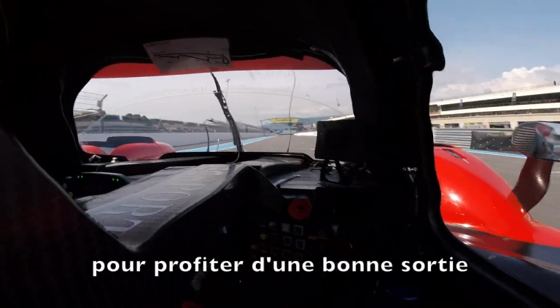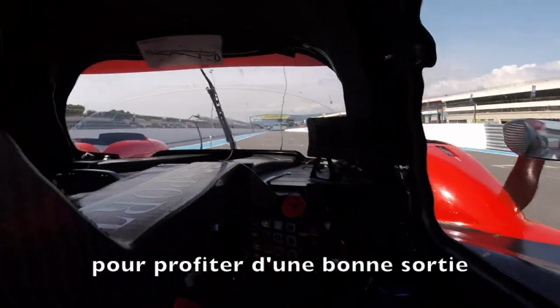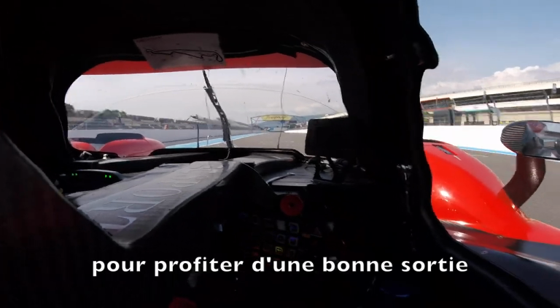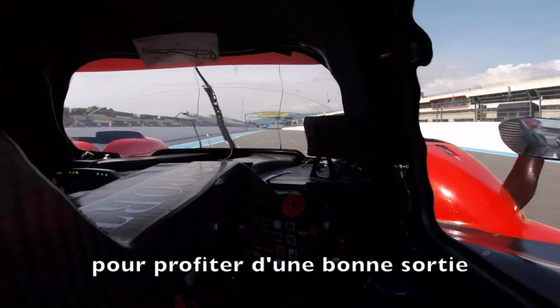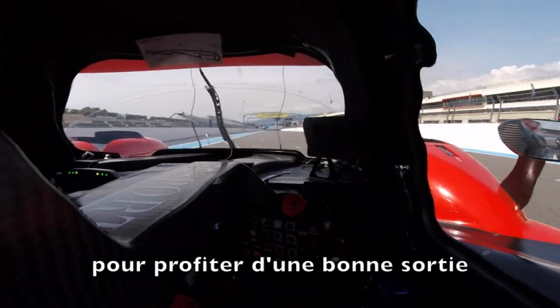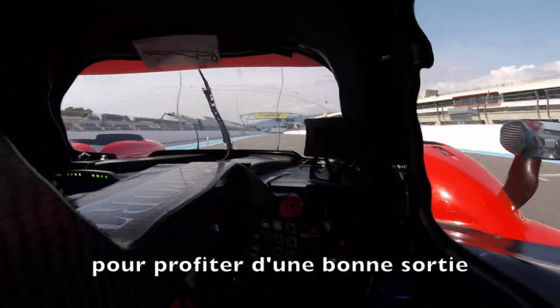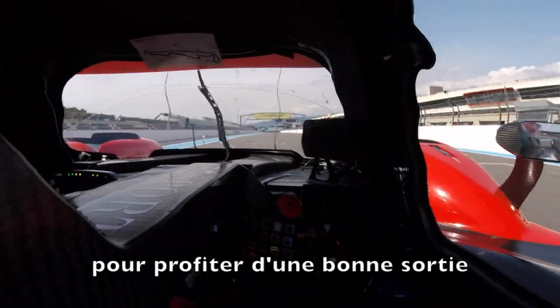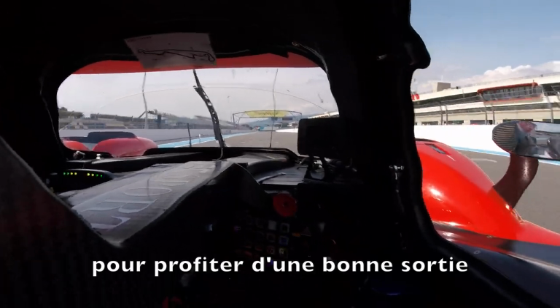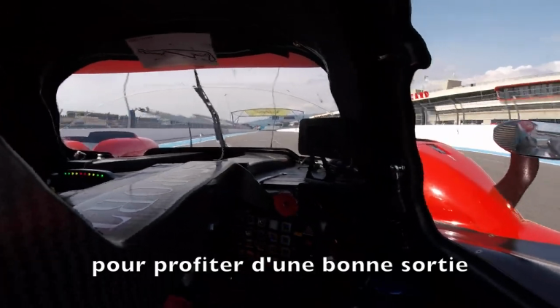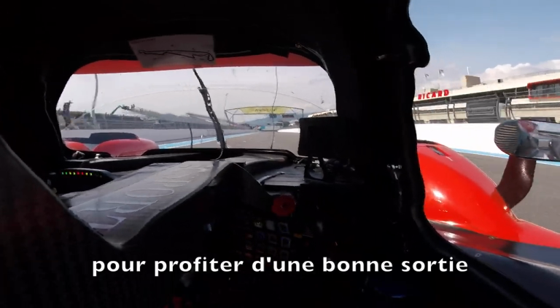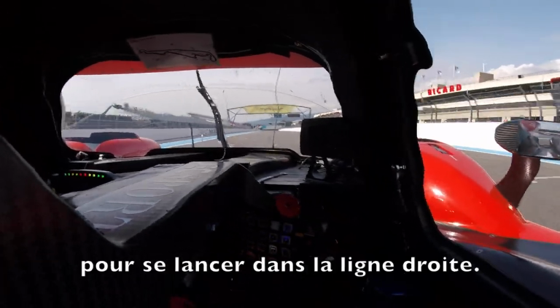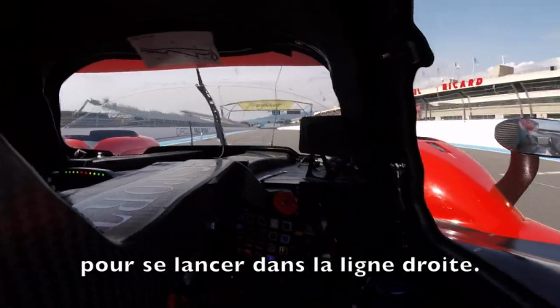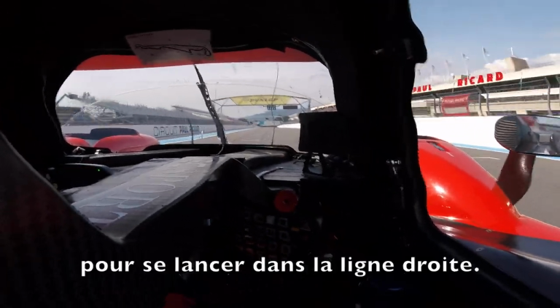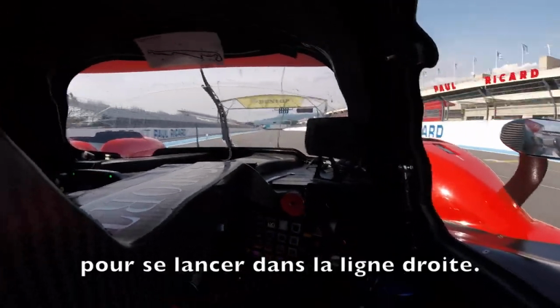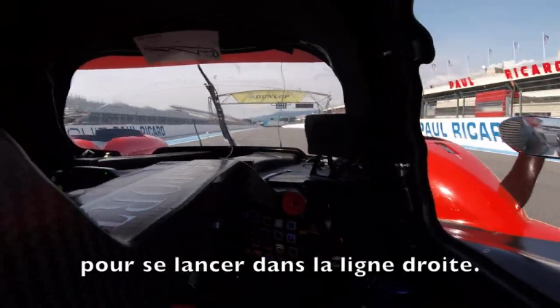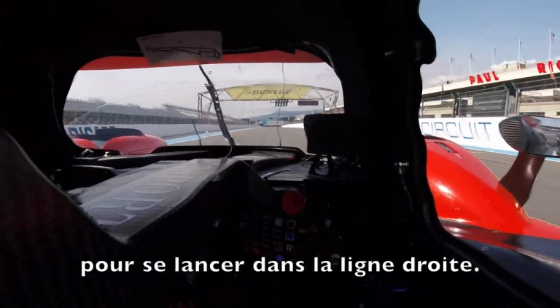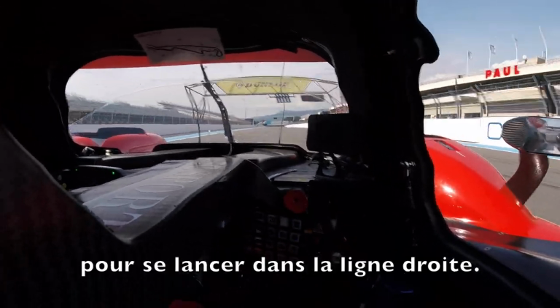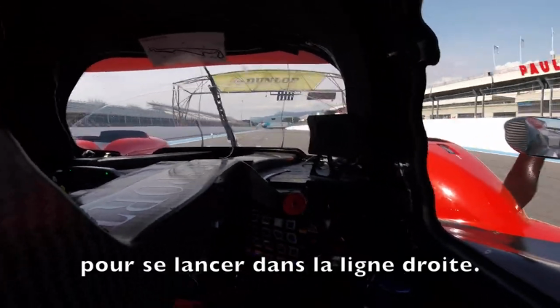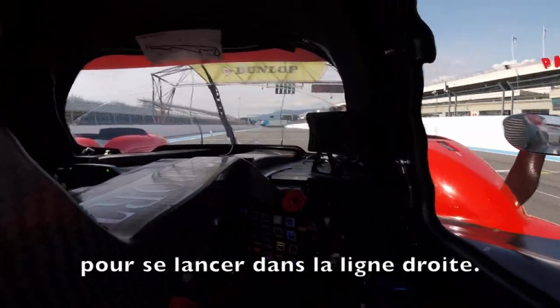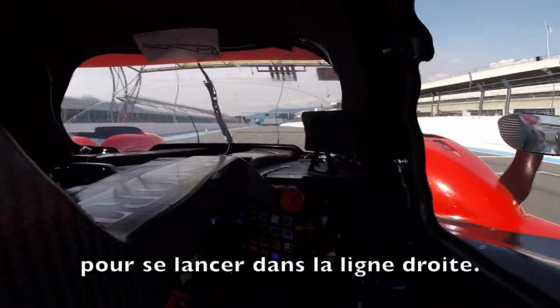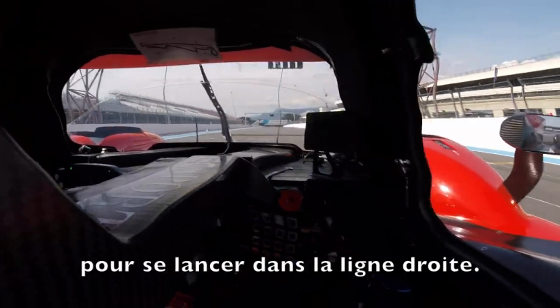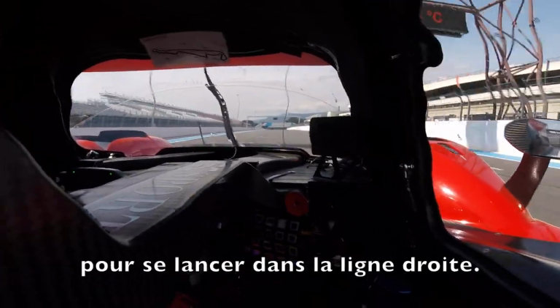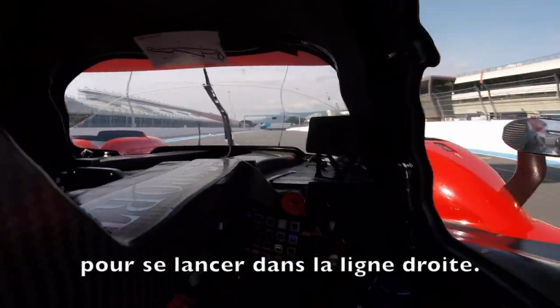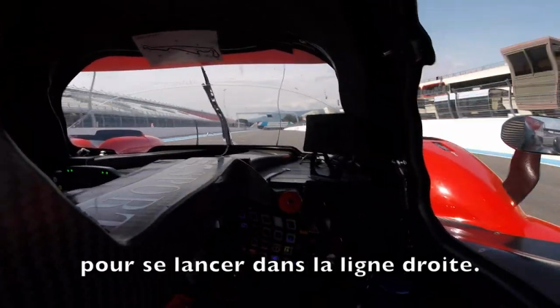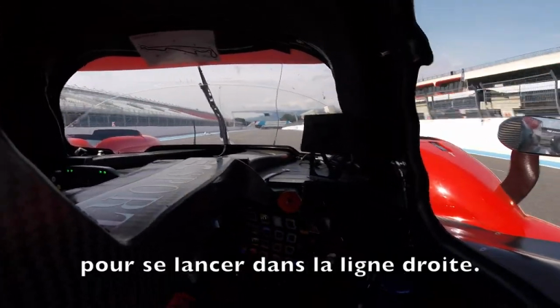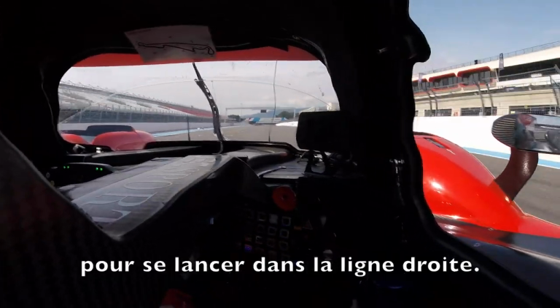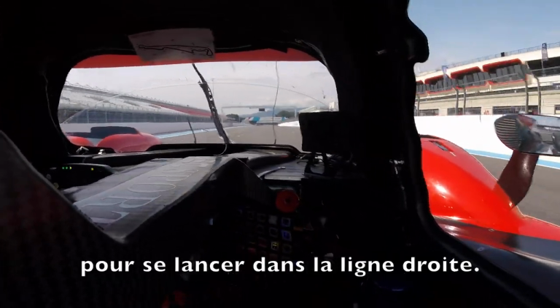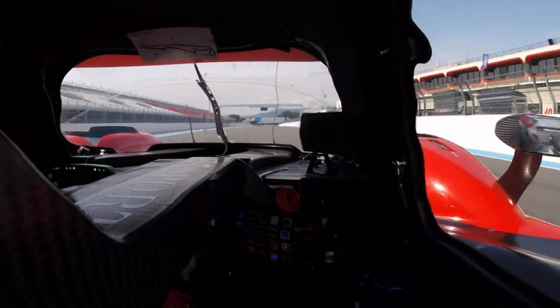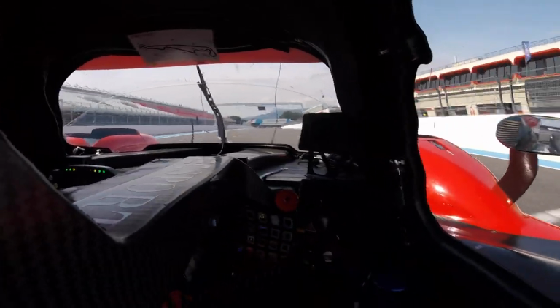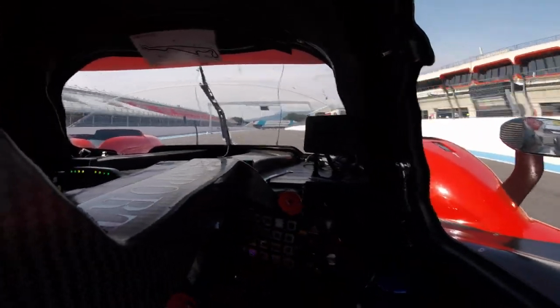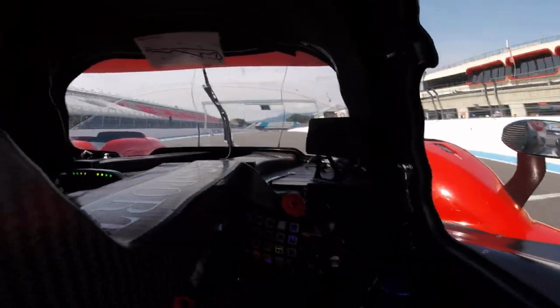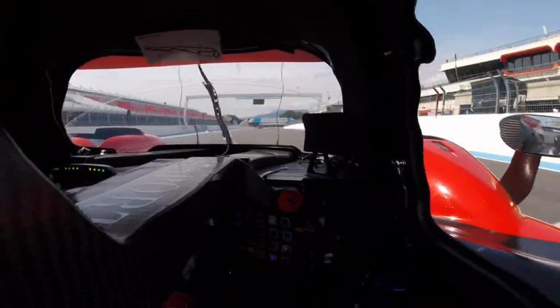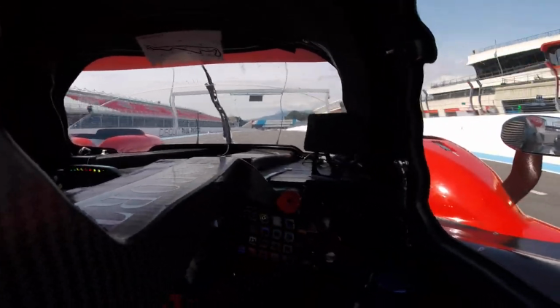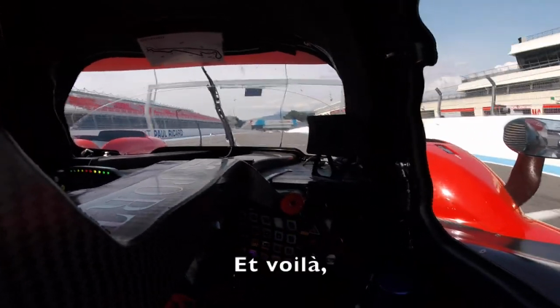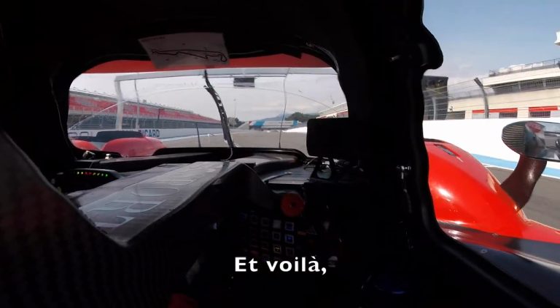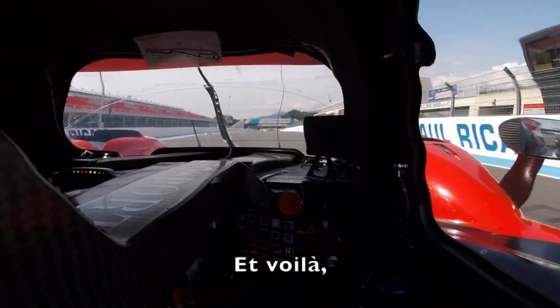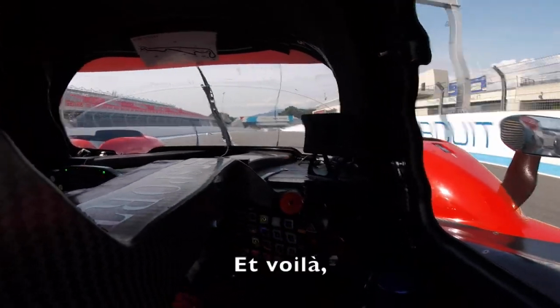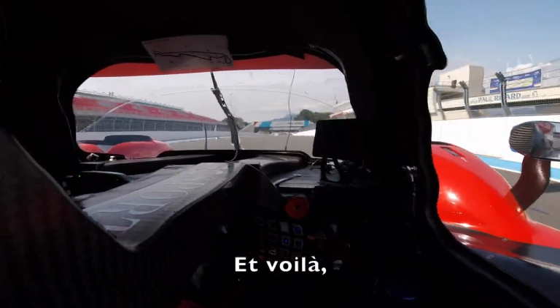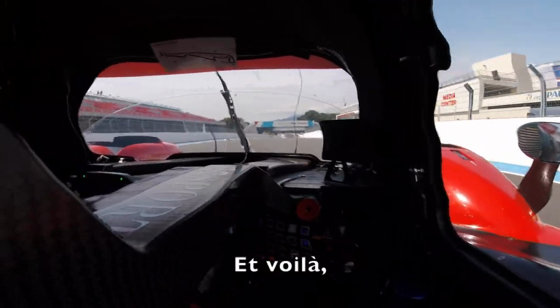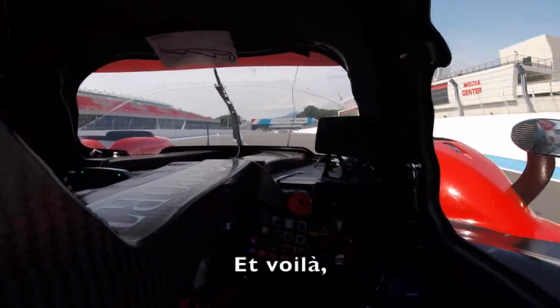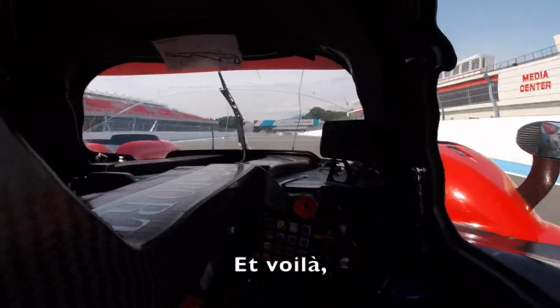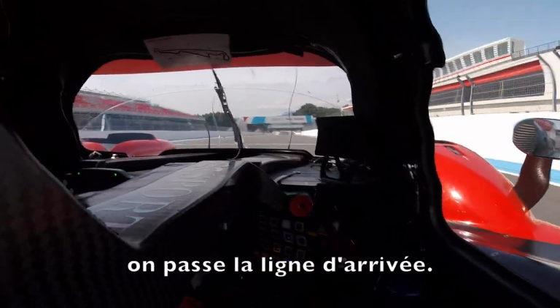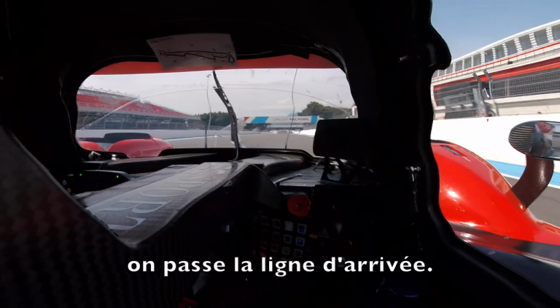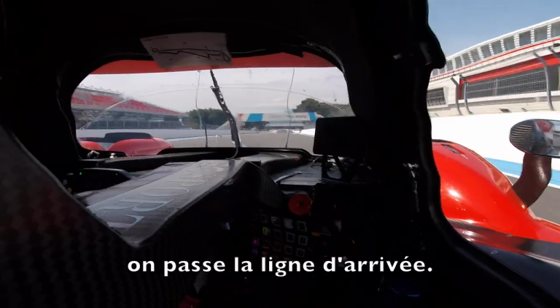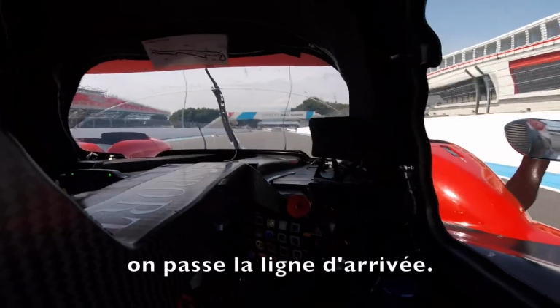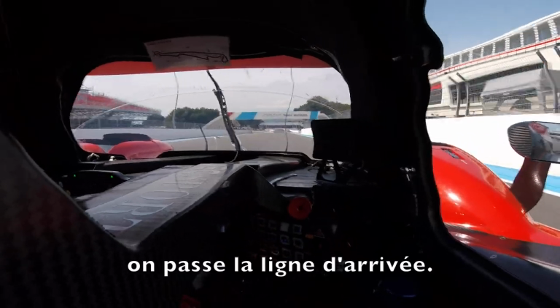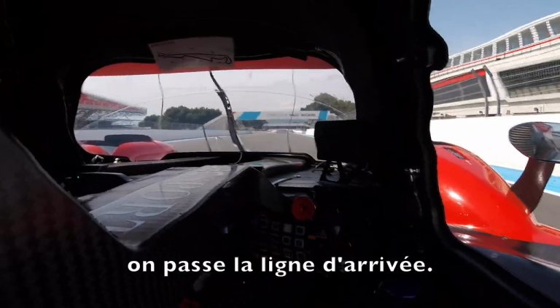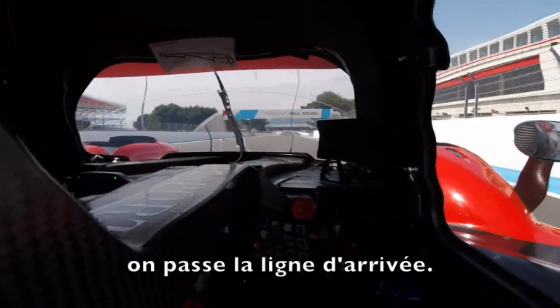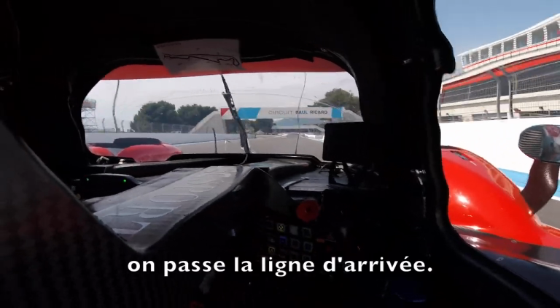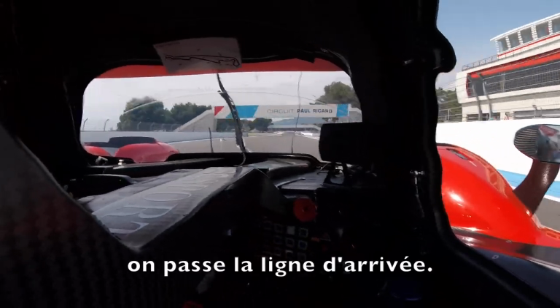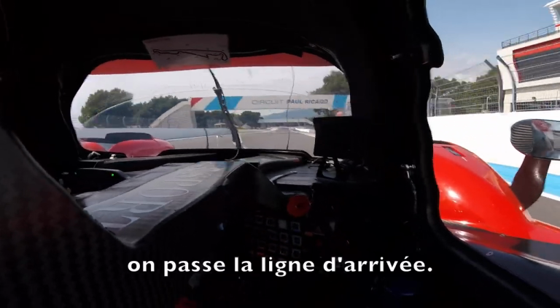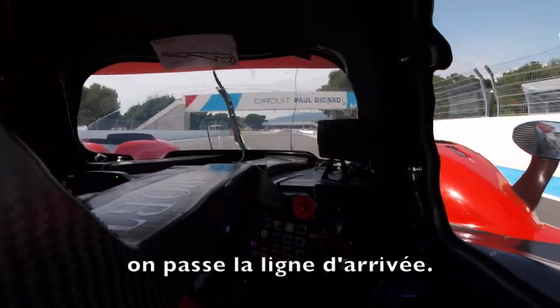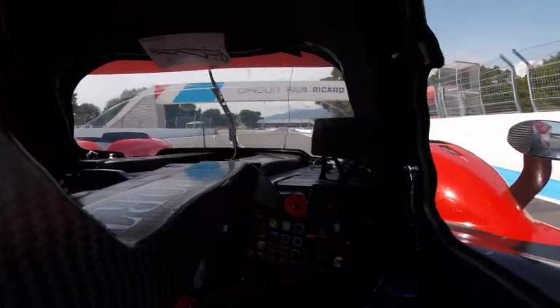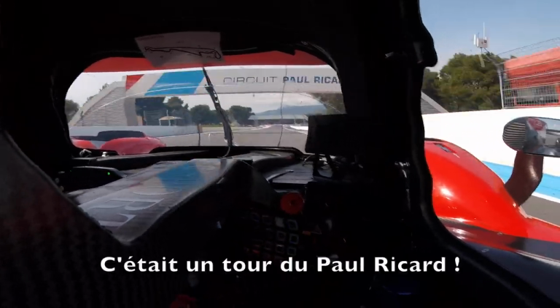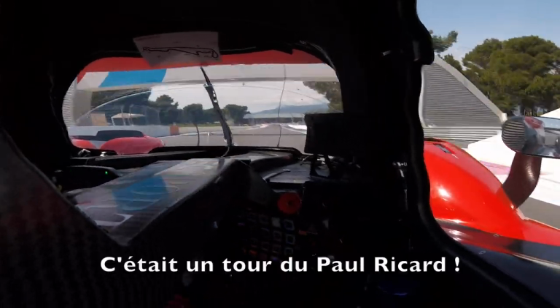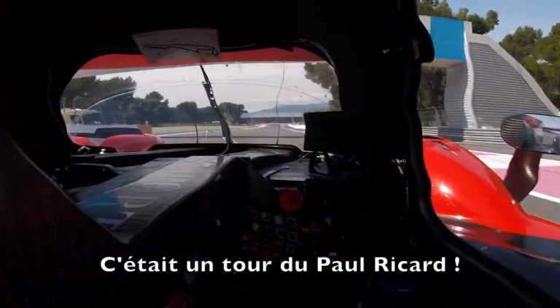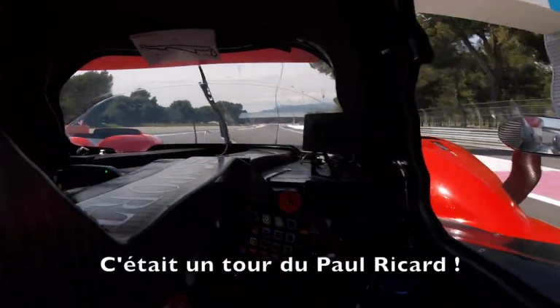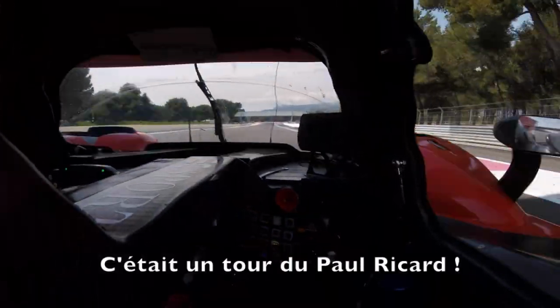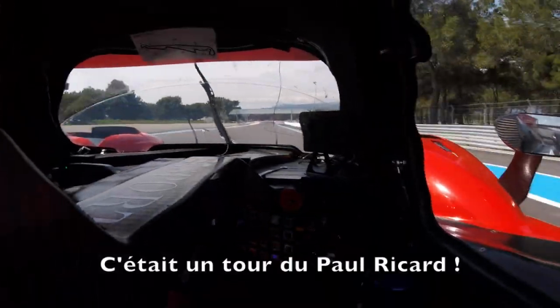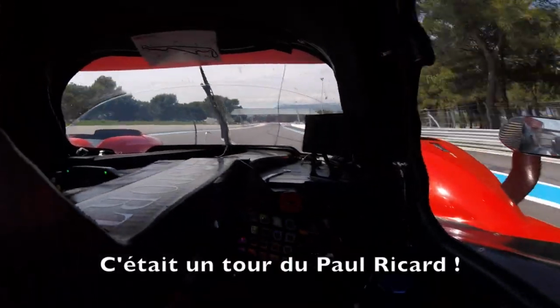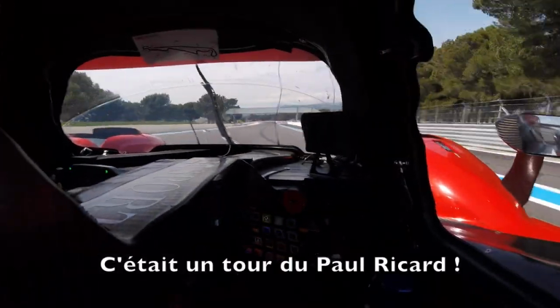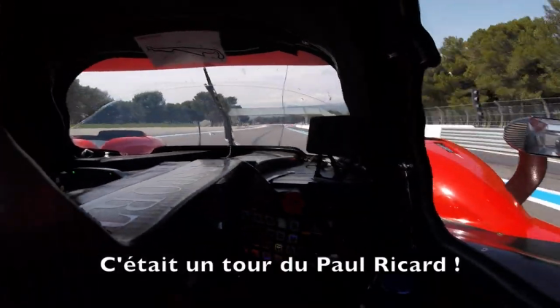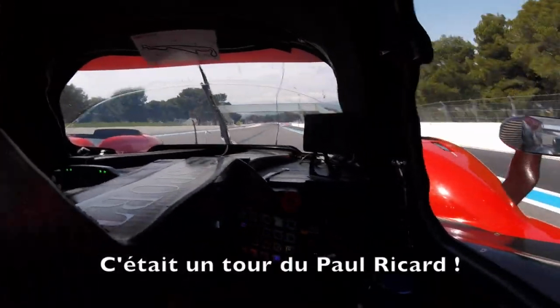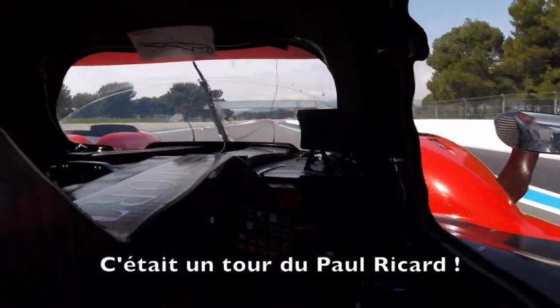The best exit possible for the second longest straightaway, and we cross the start/finish line. This is a lap at Paul Ricard.